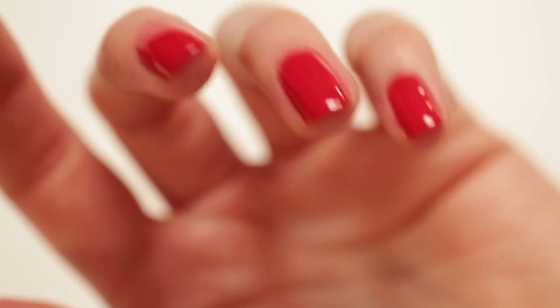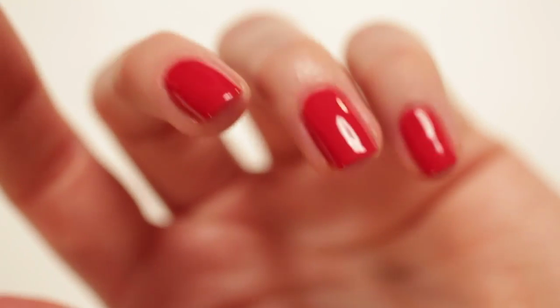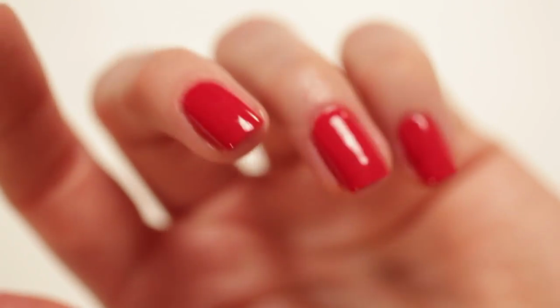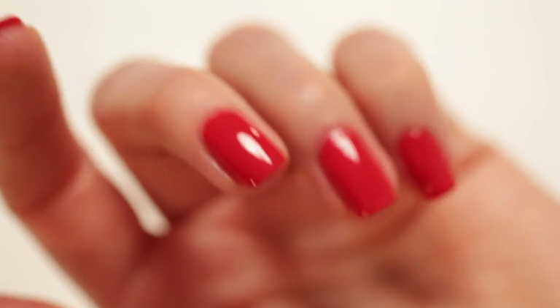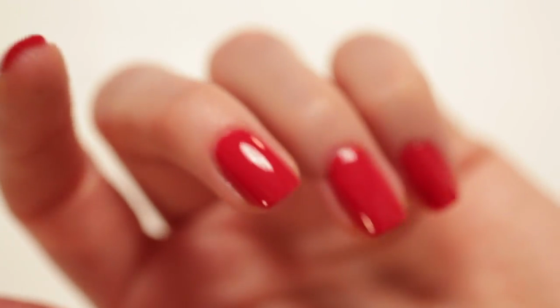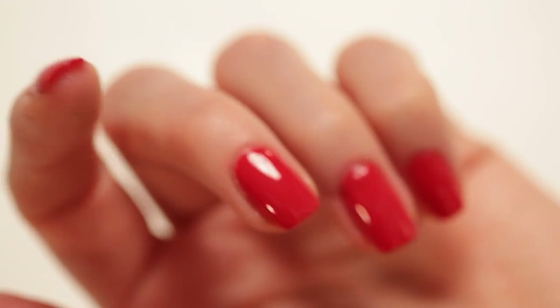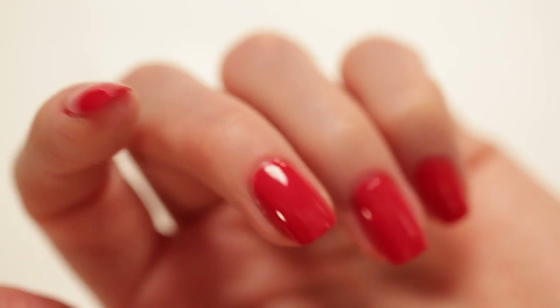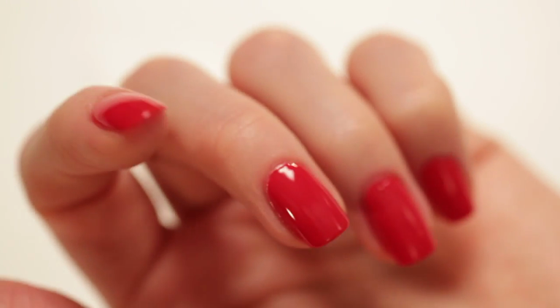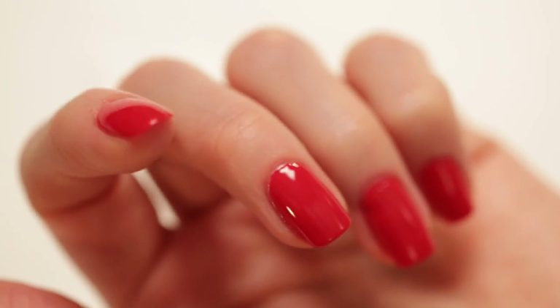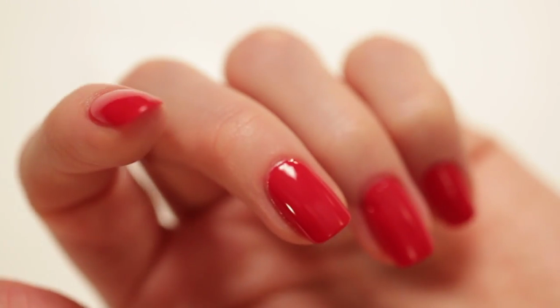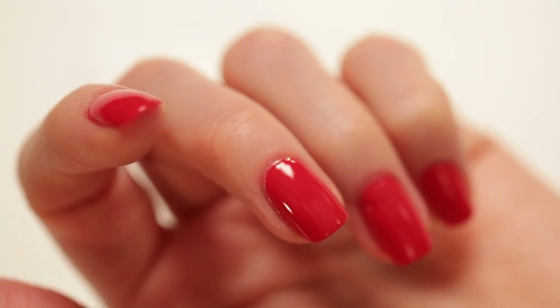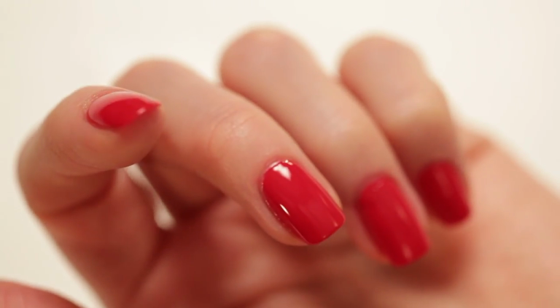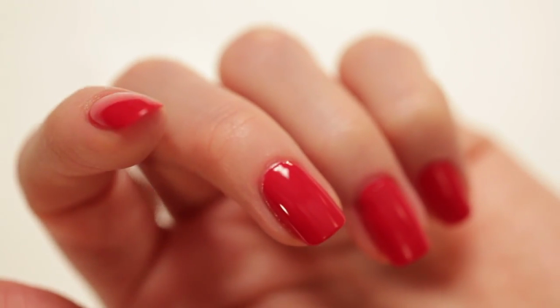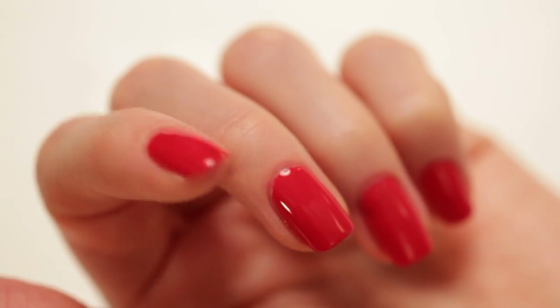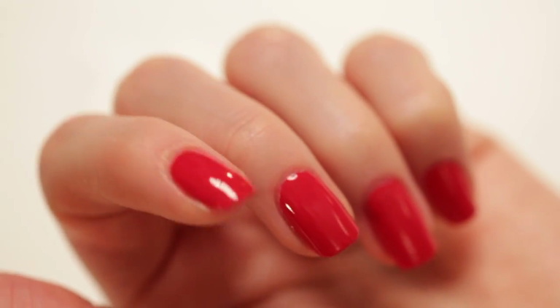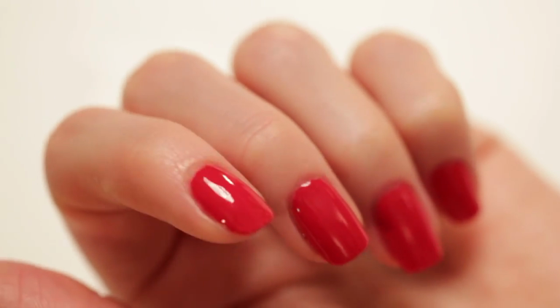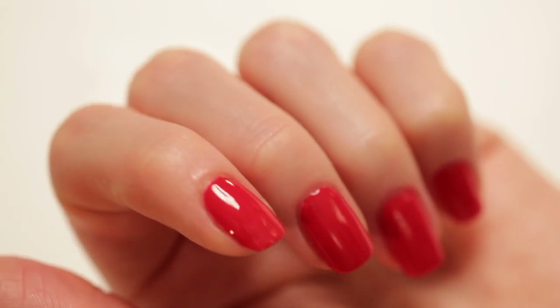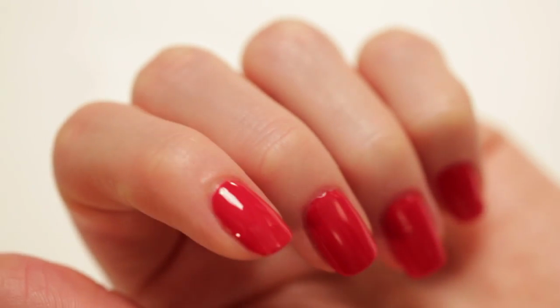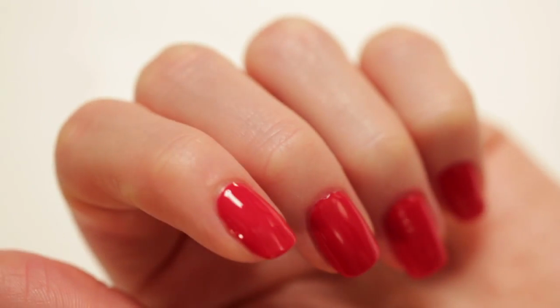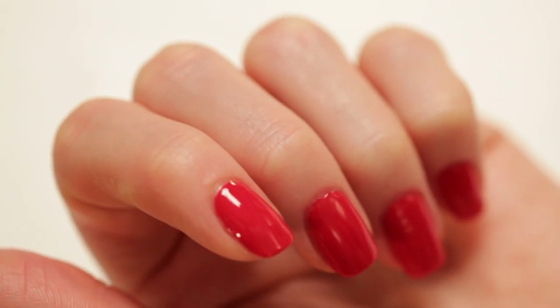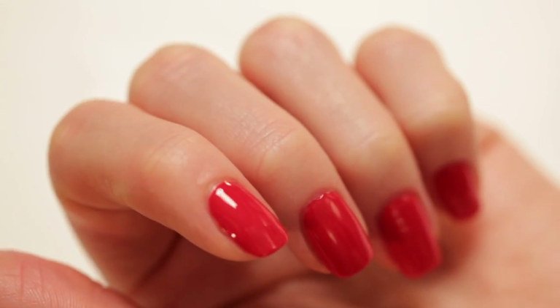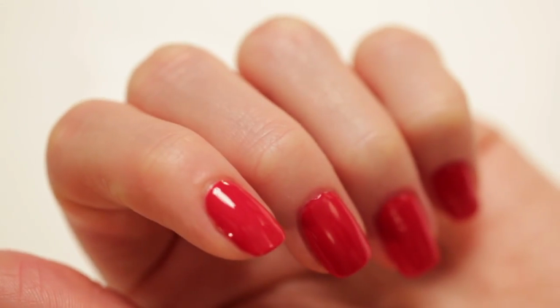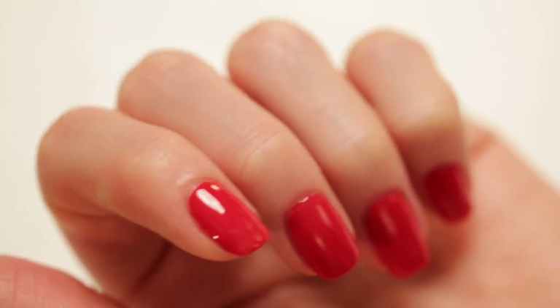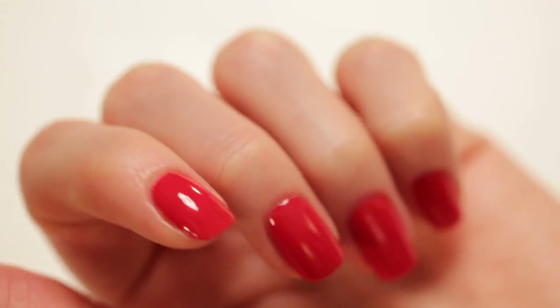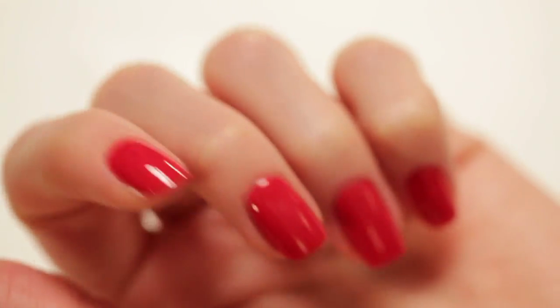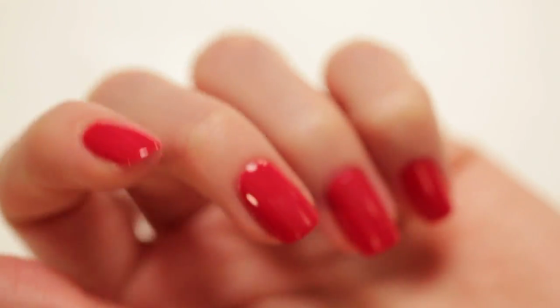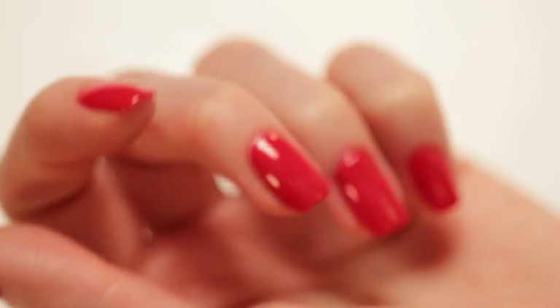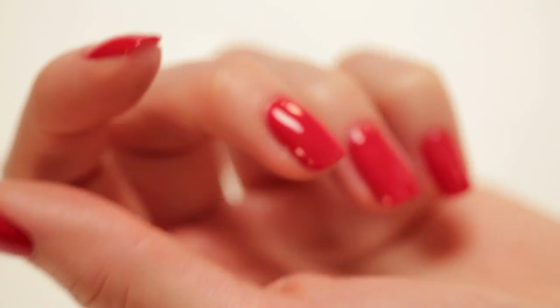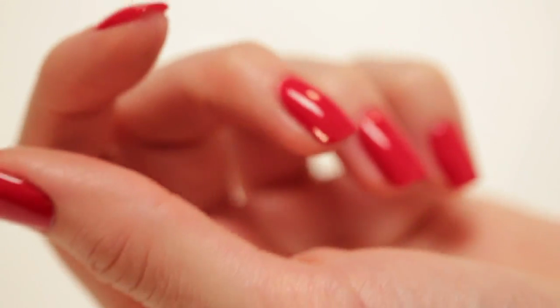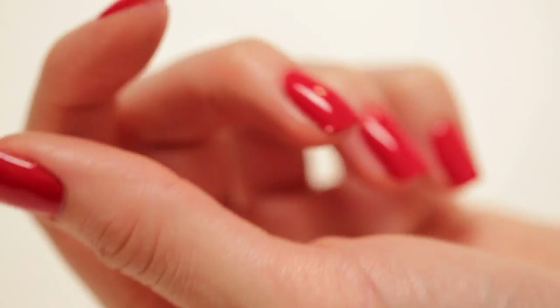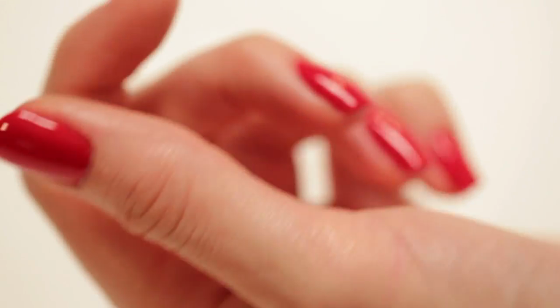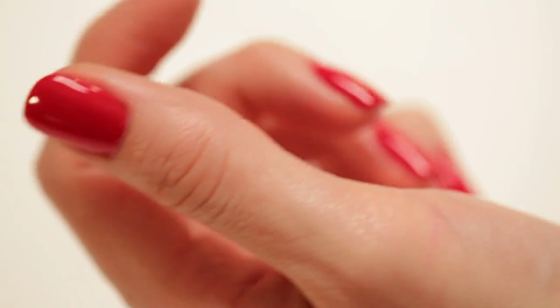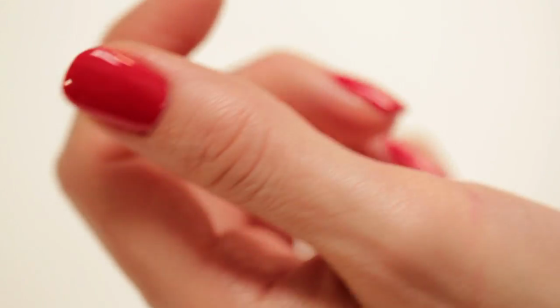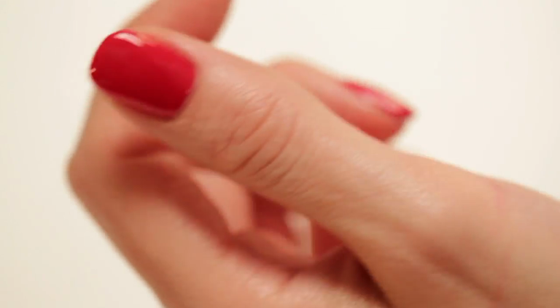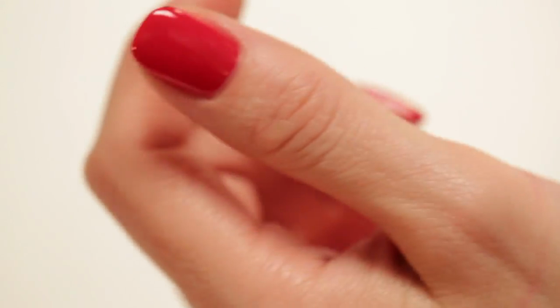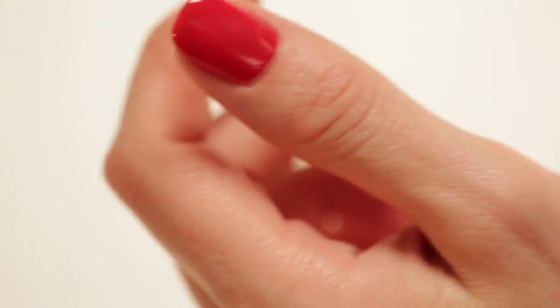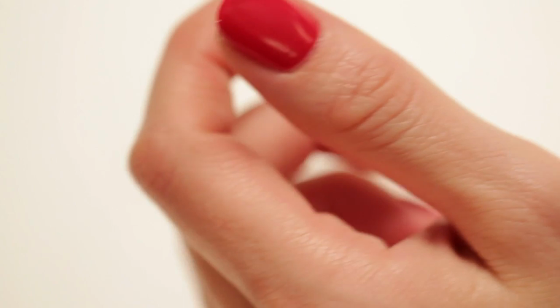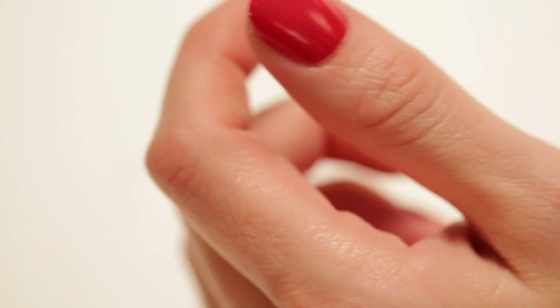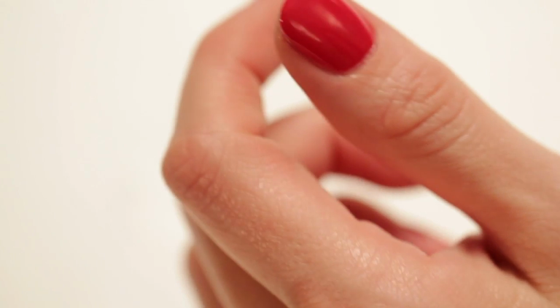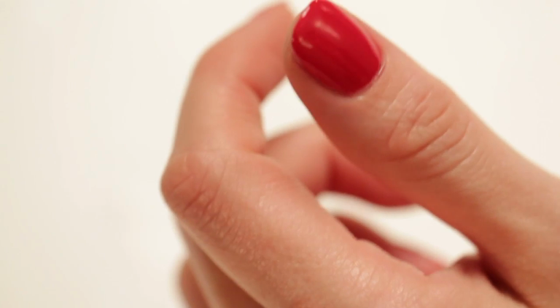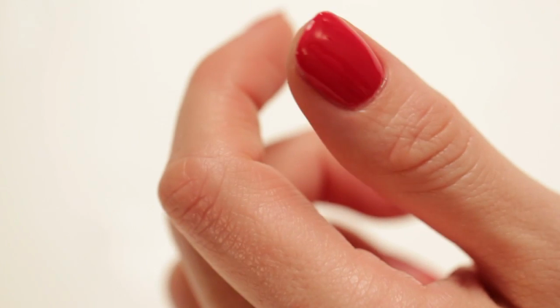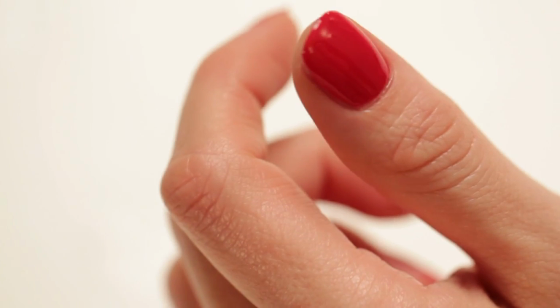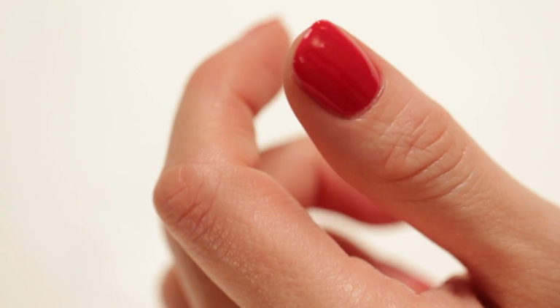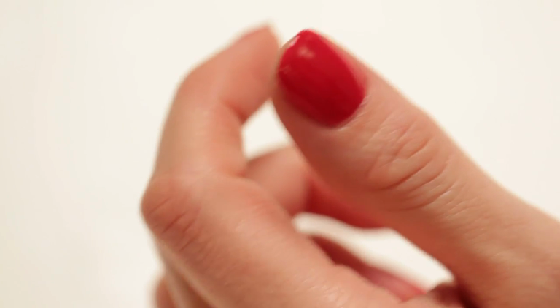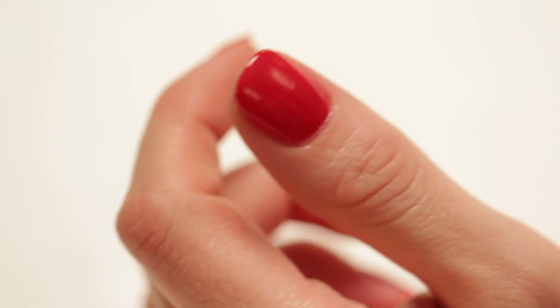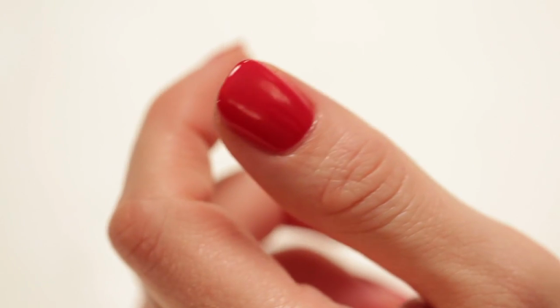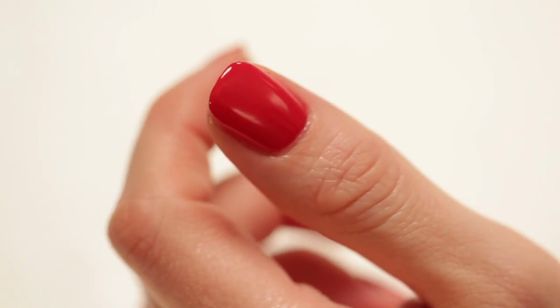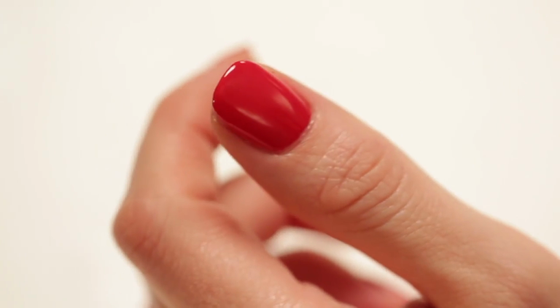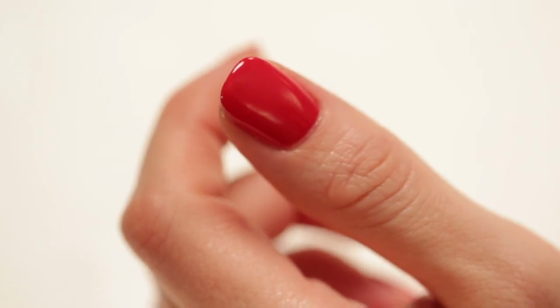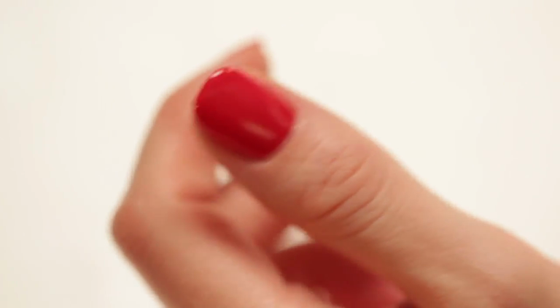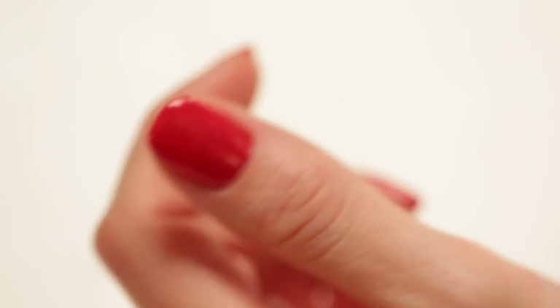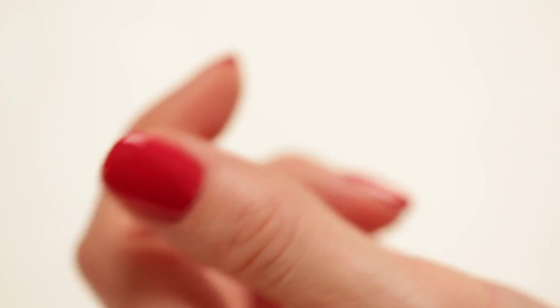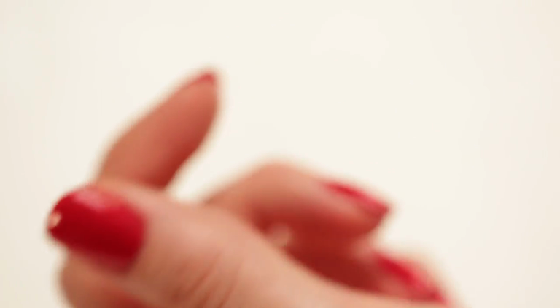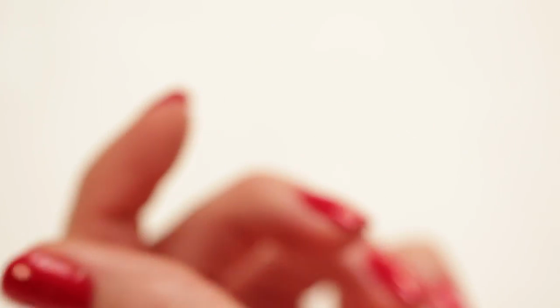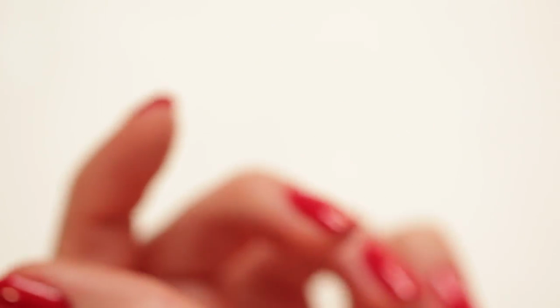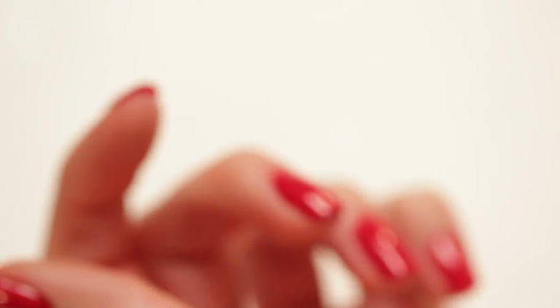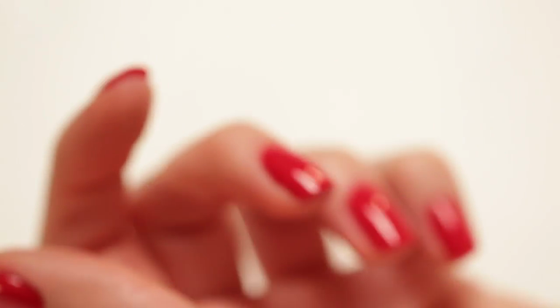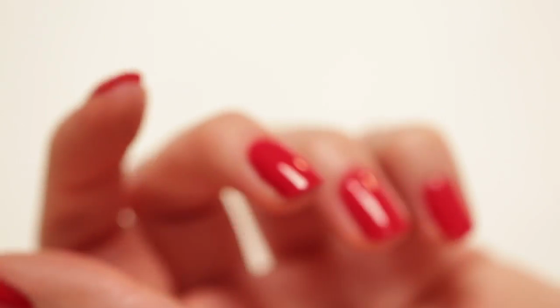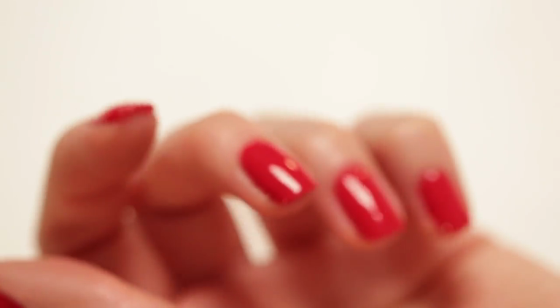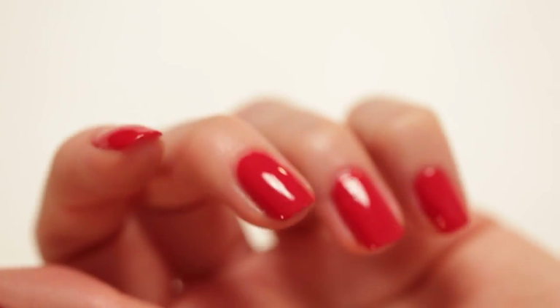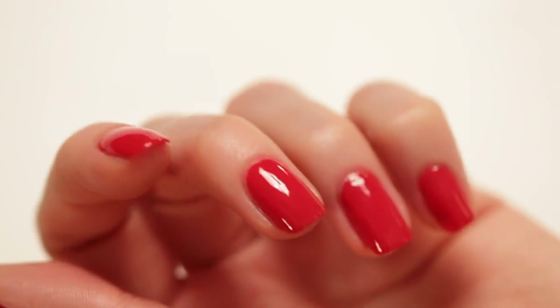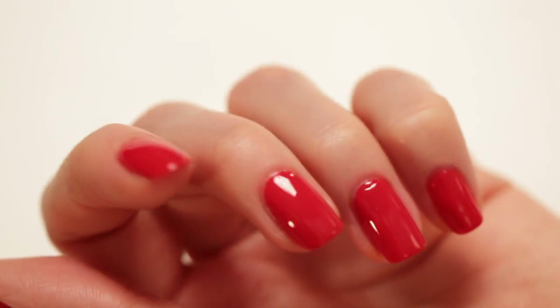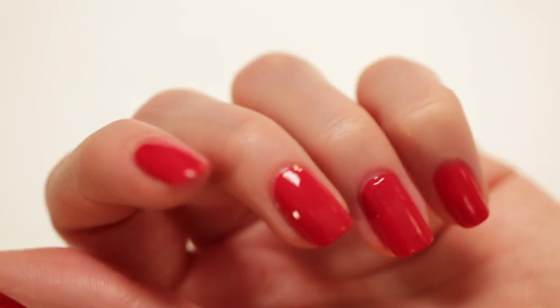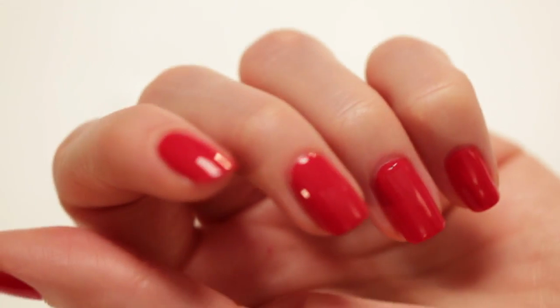The Gel Effect Top Coat also creates a barrier over the polish, helping to minimise chipping and extend the wear of your polish.